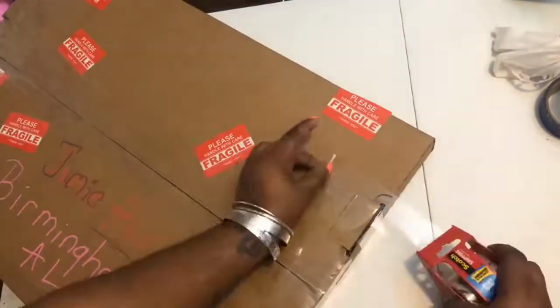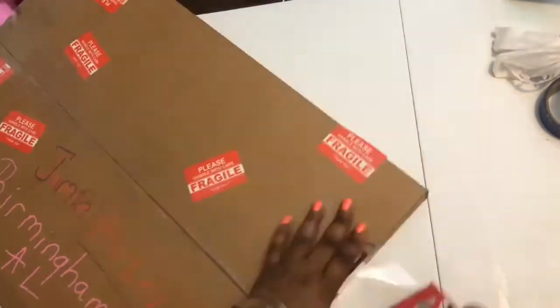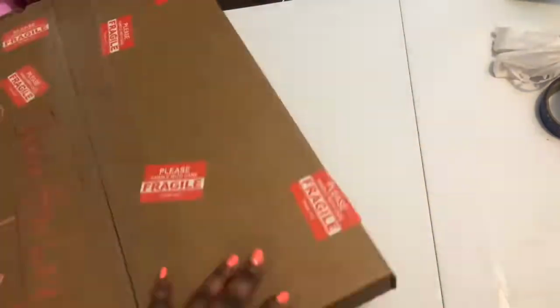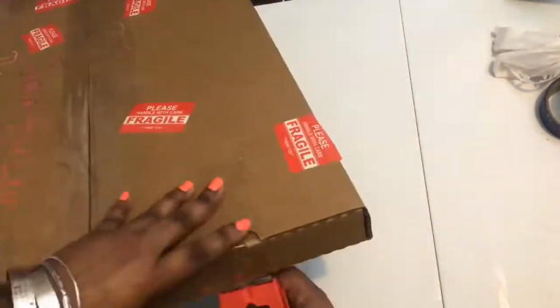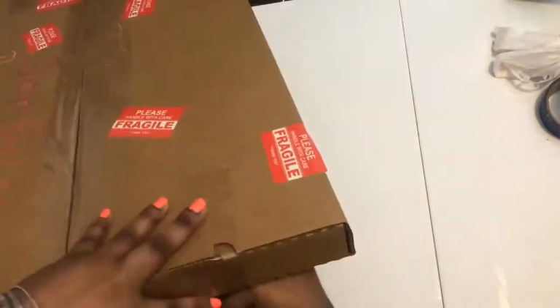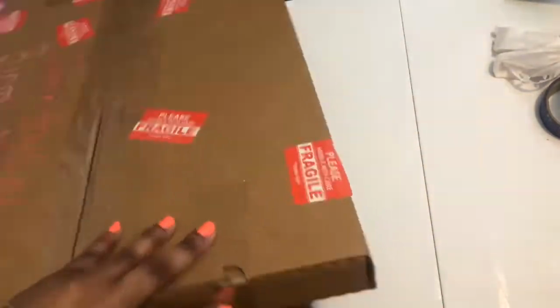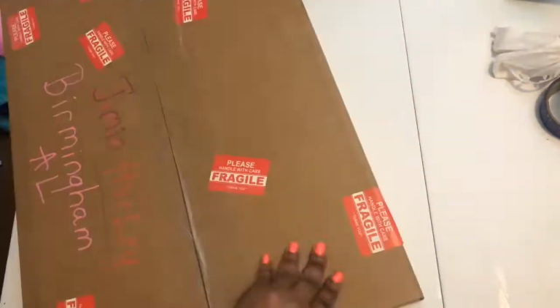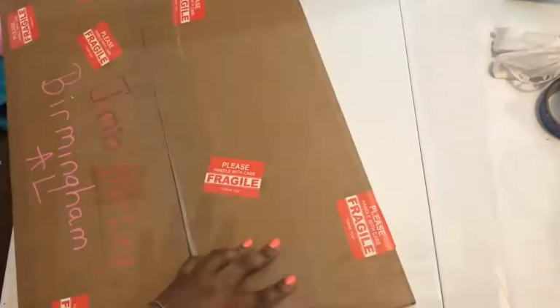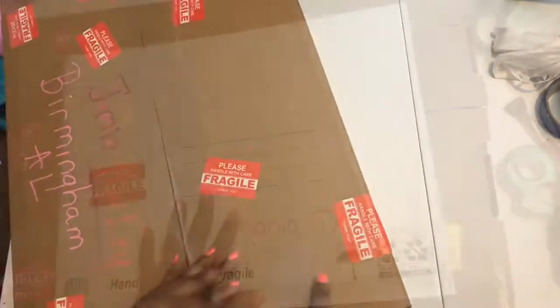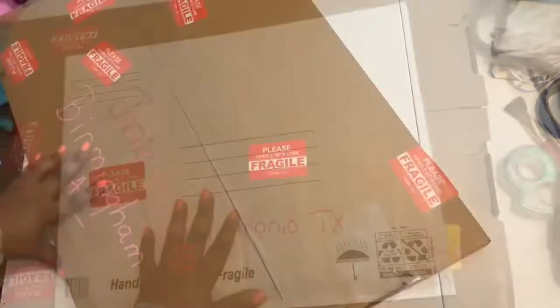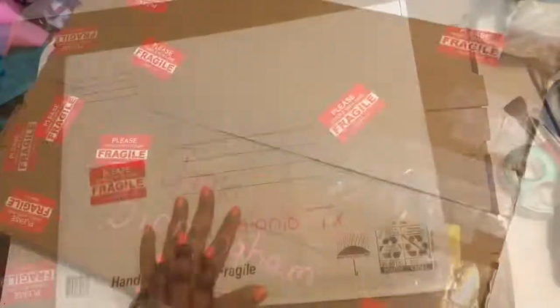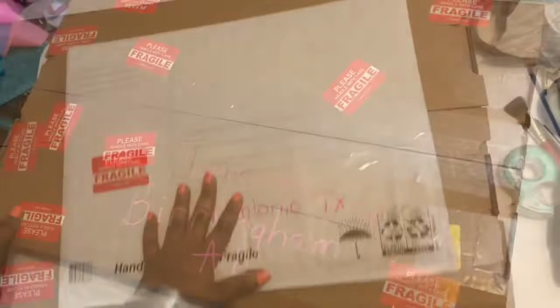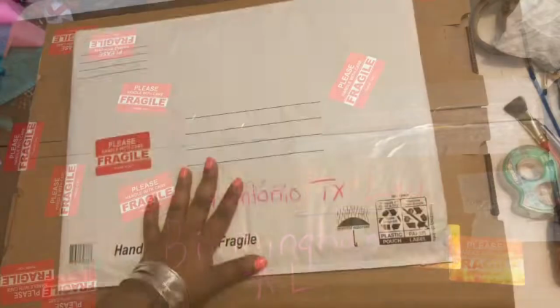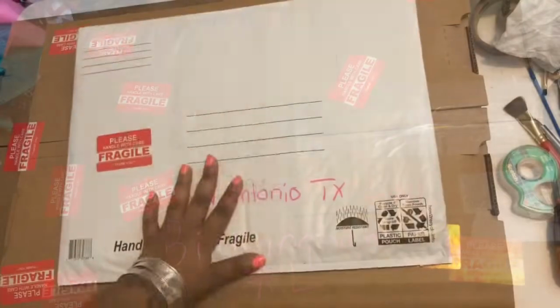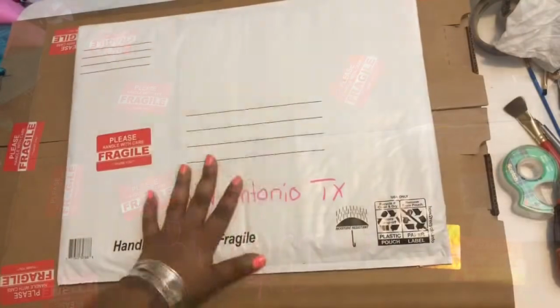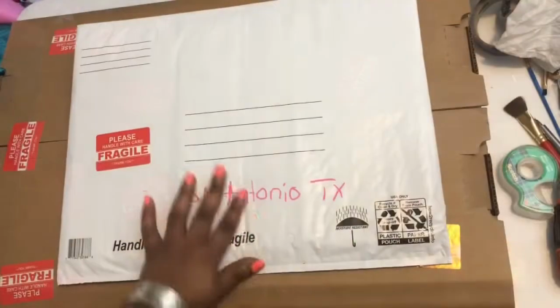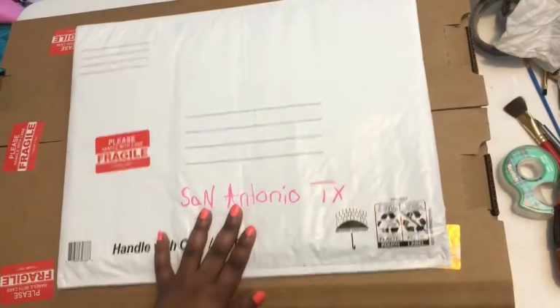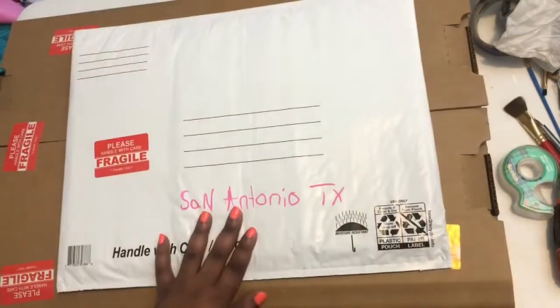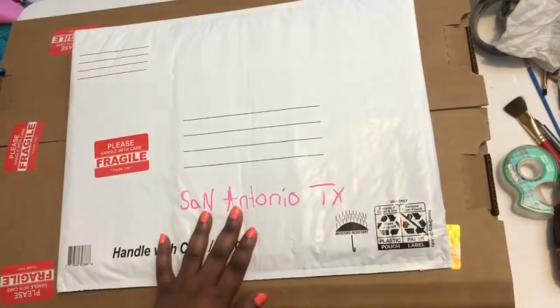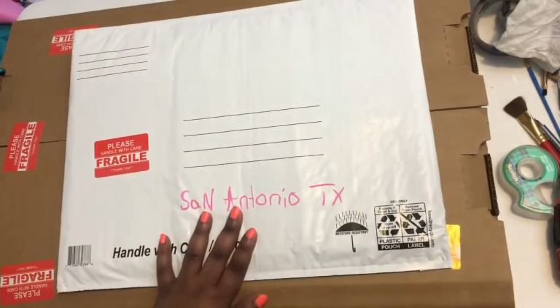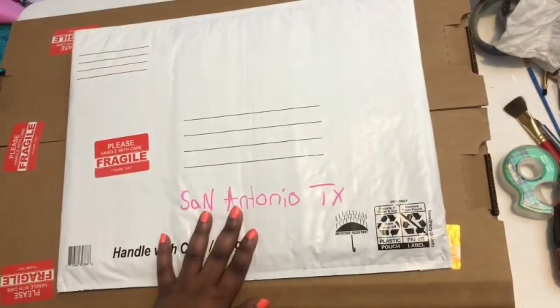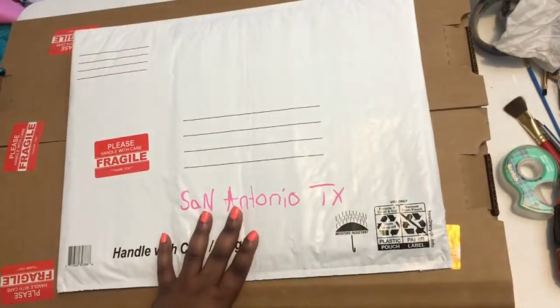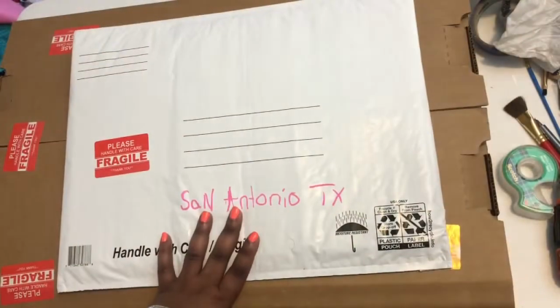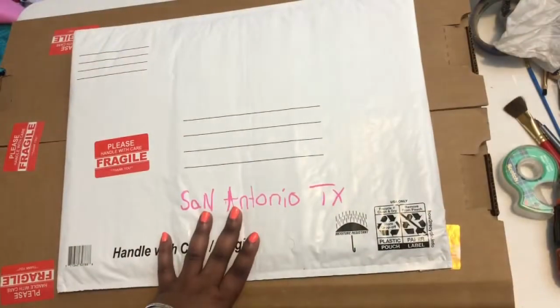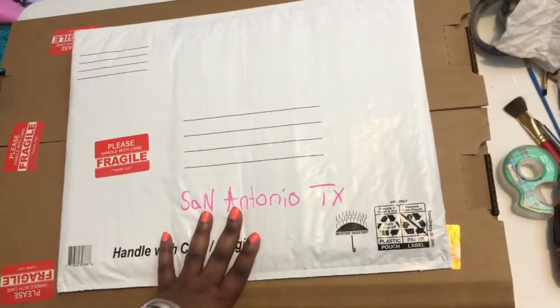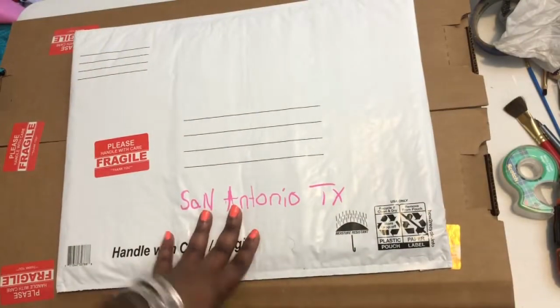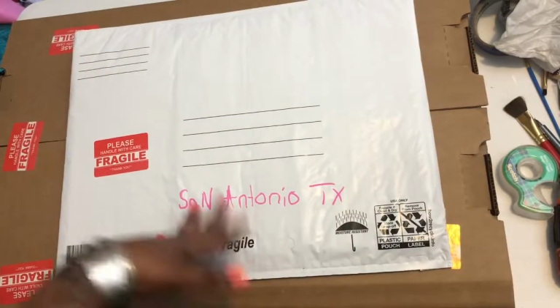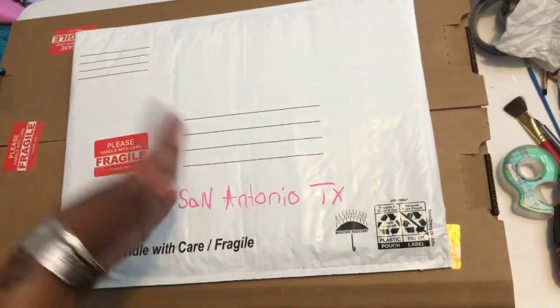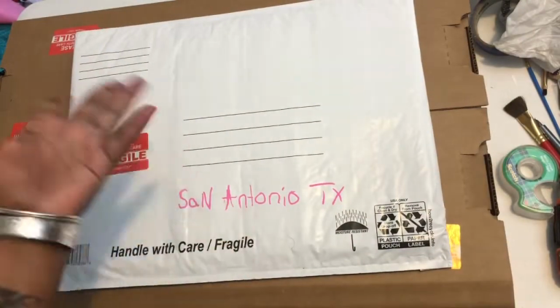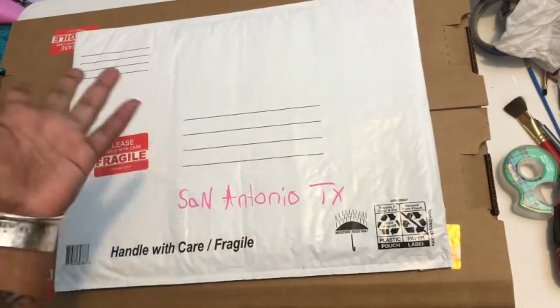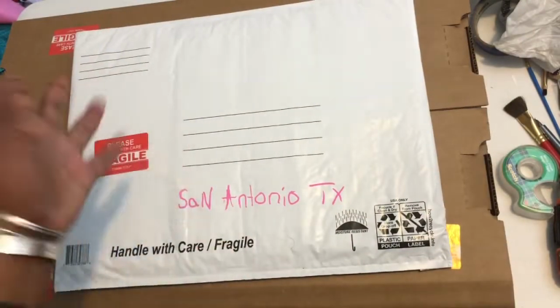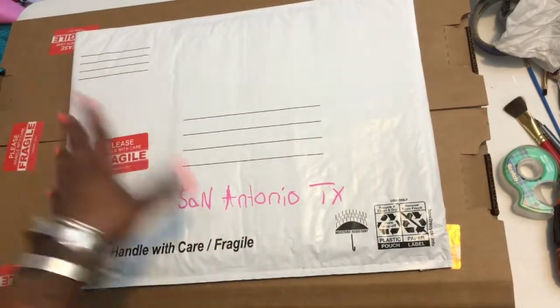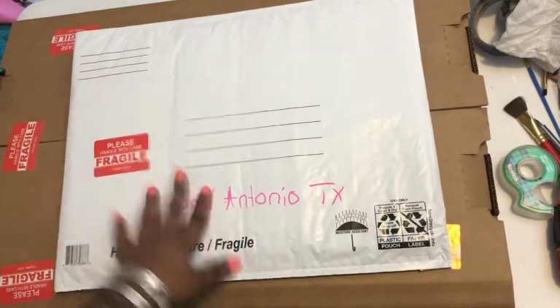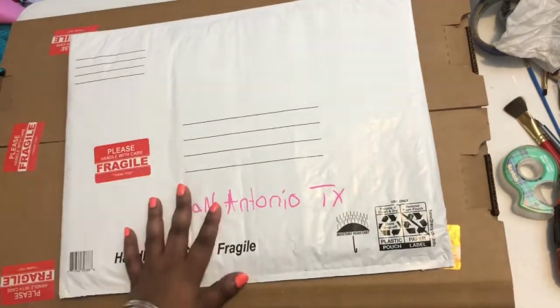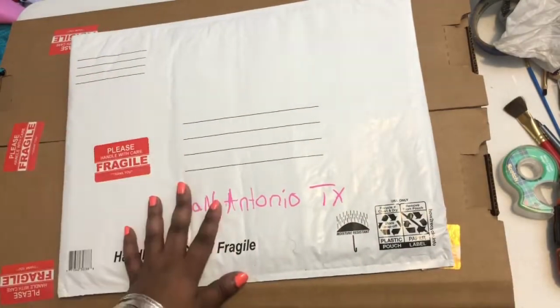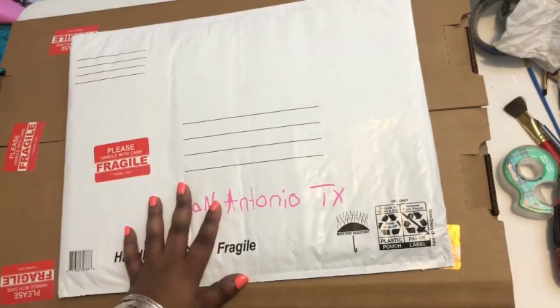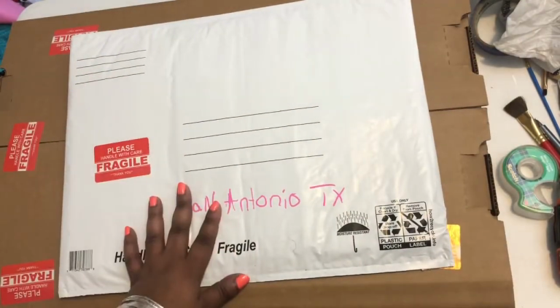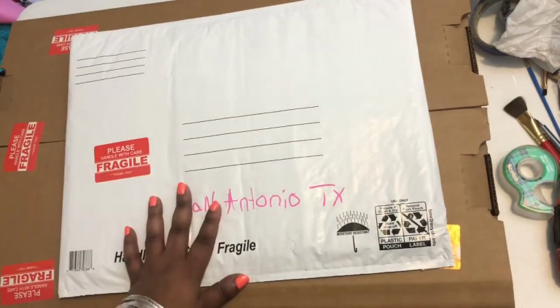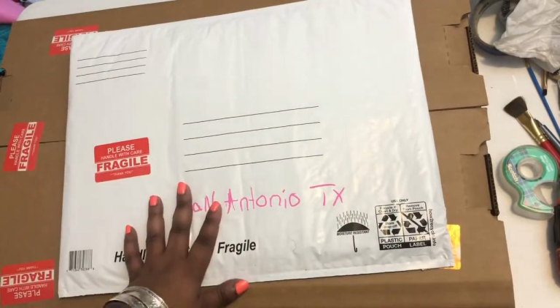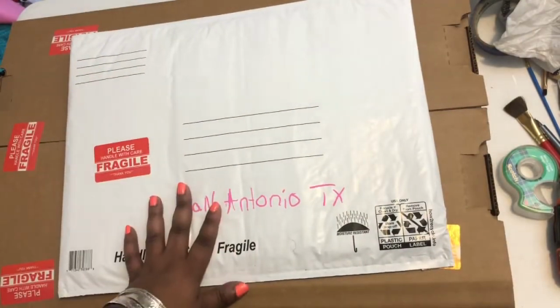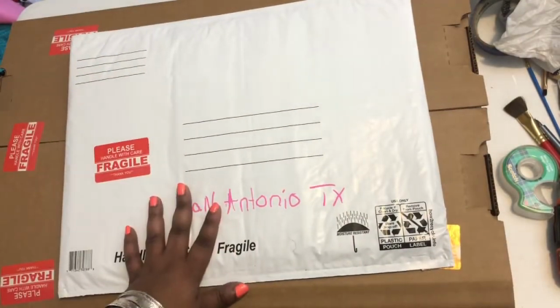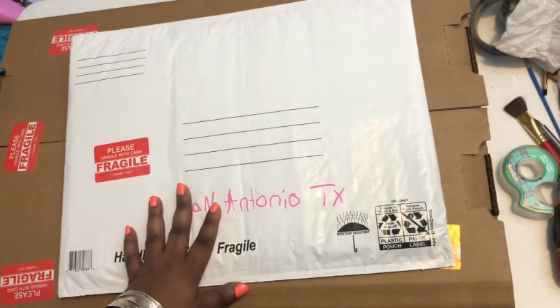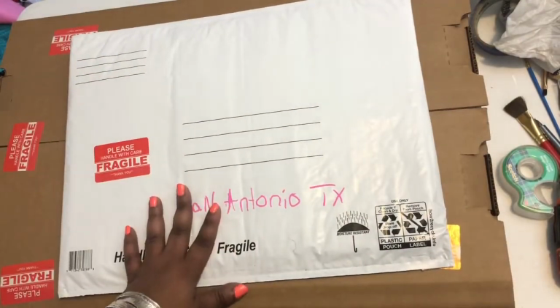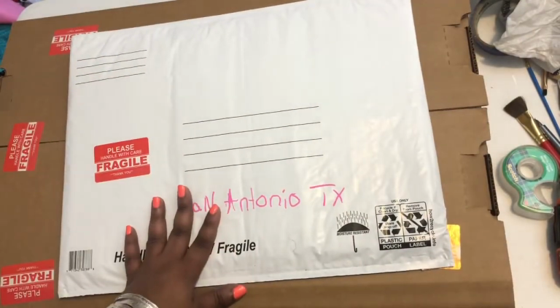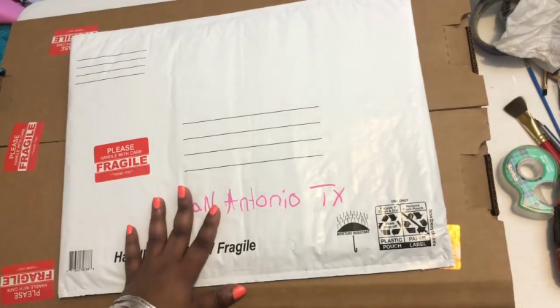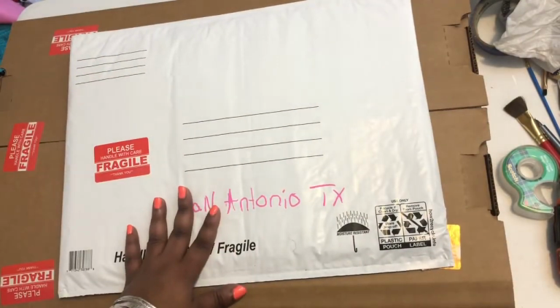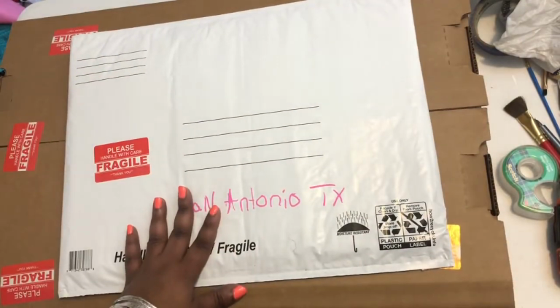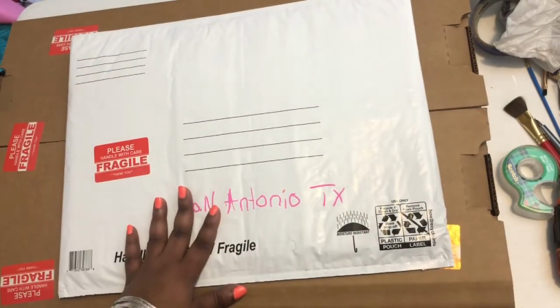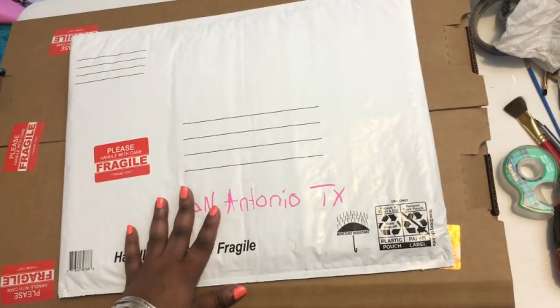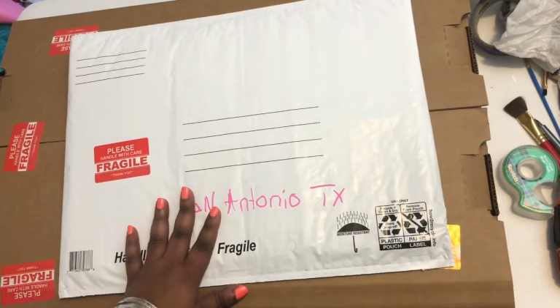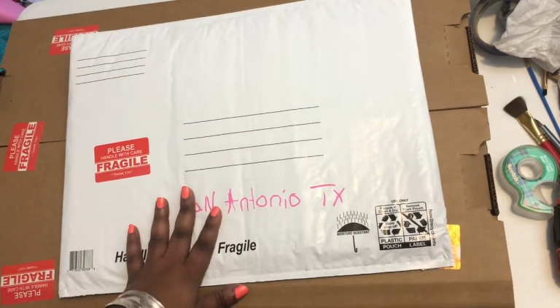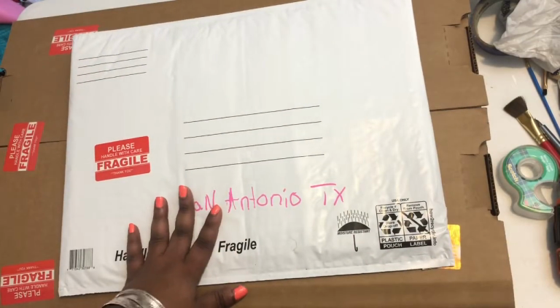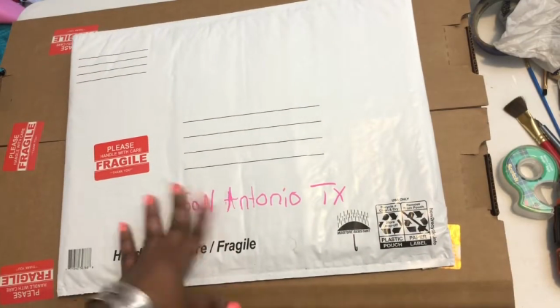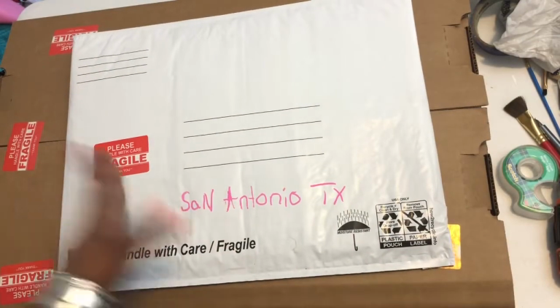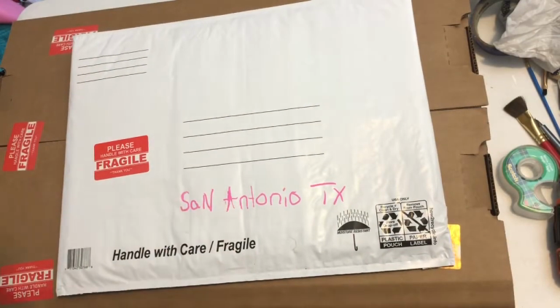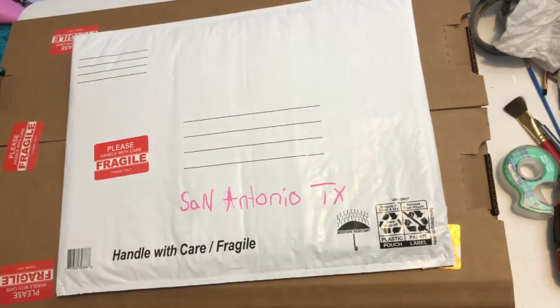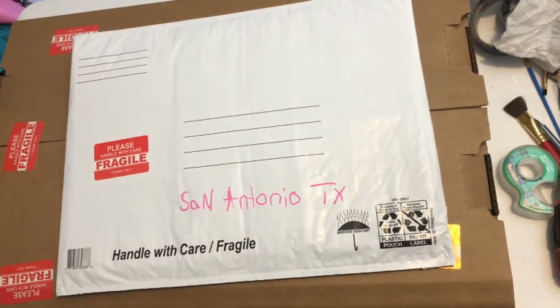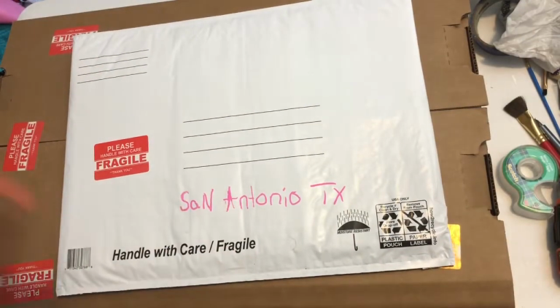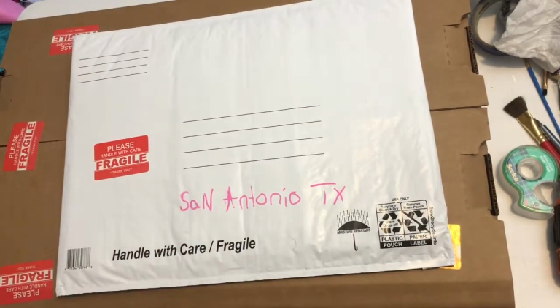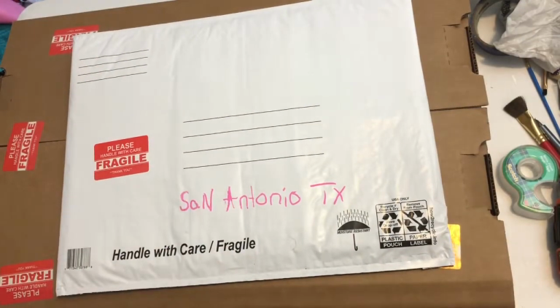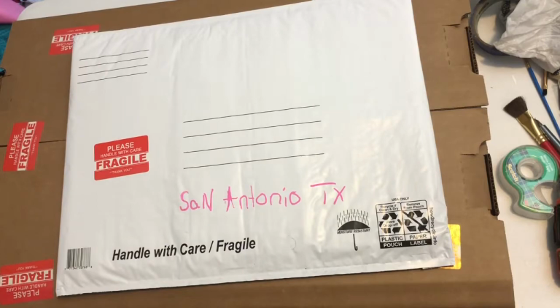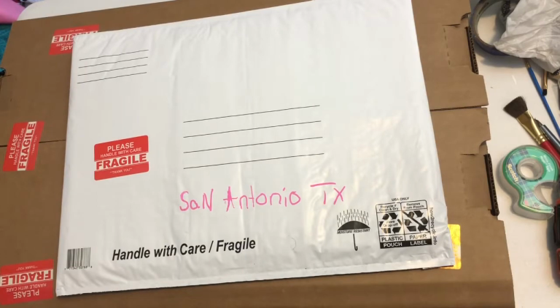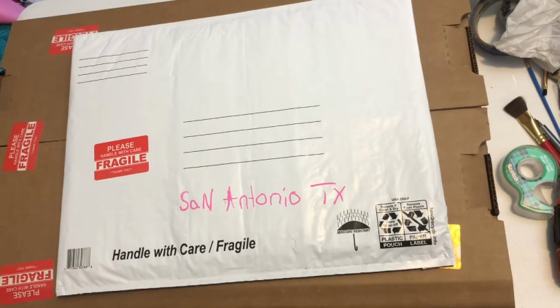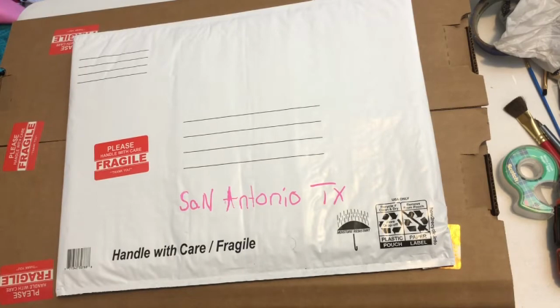I hope you enjoyed this little short video on how I package materials, and I'll catch you on the next one.